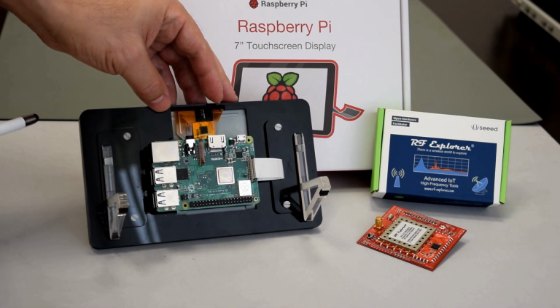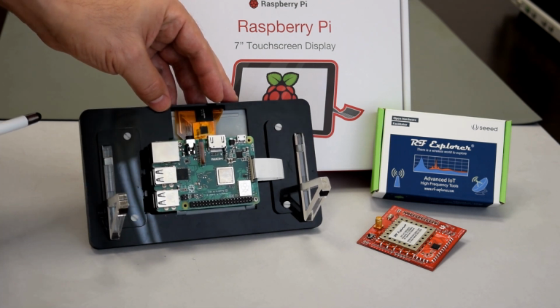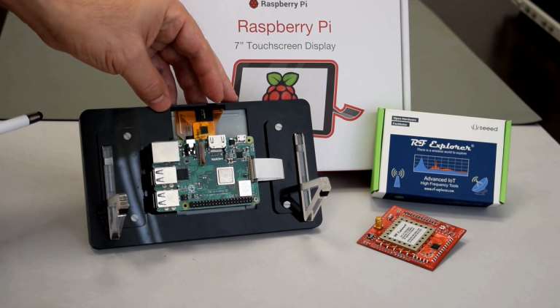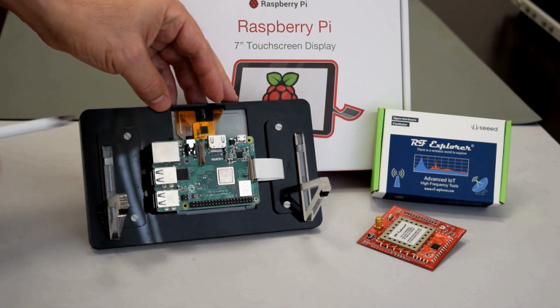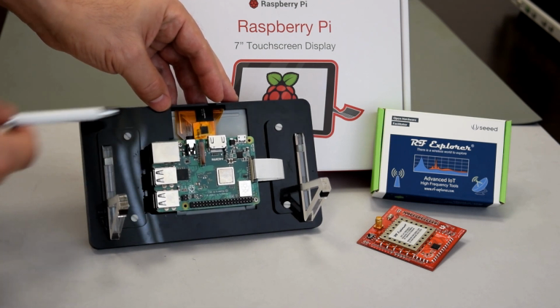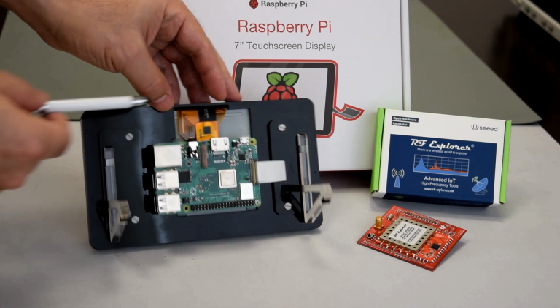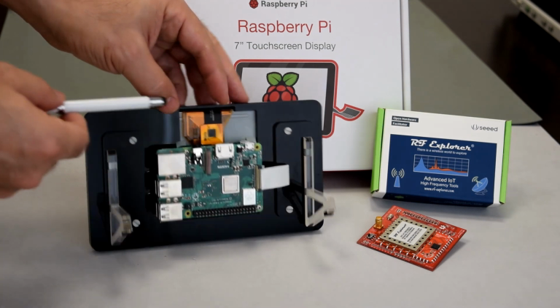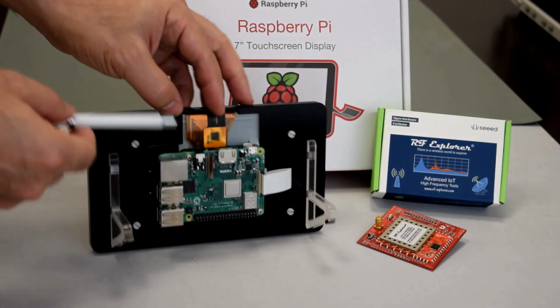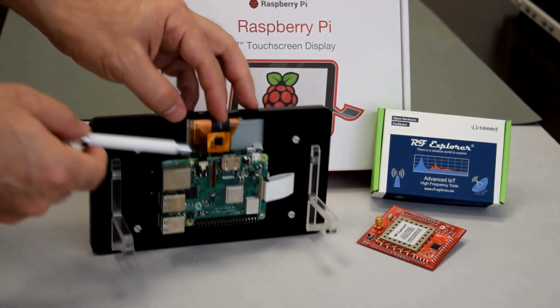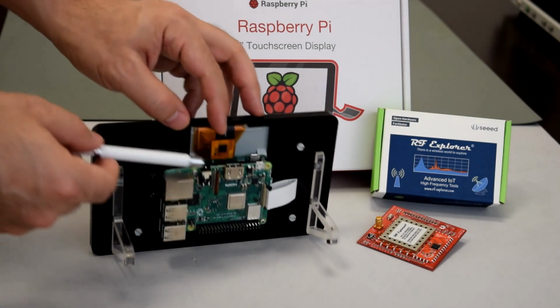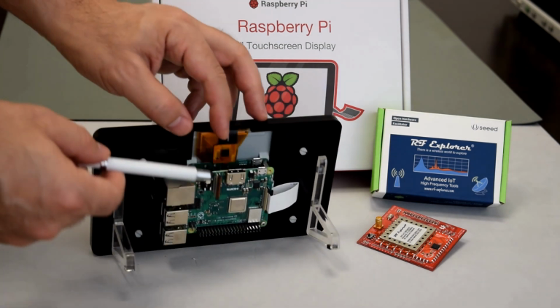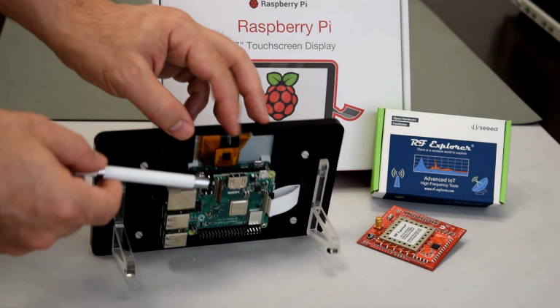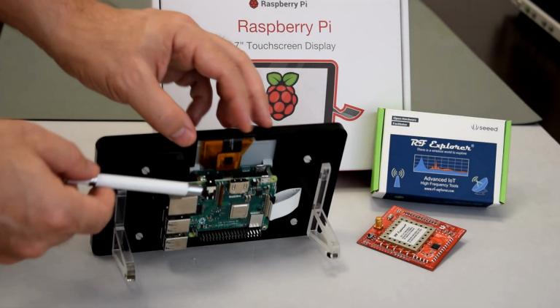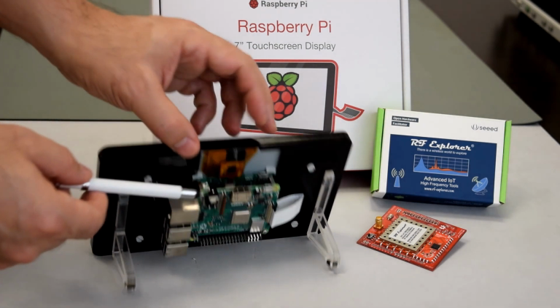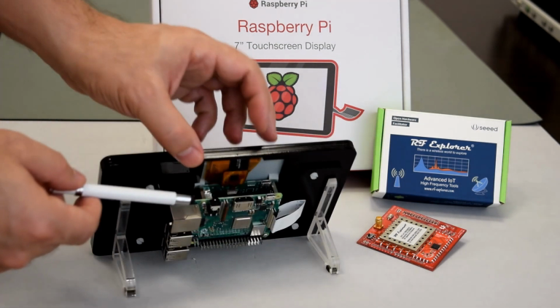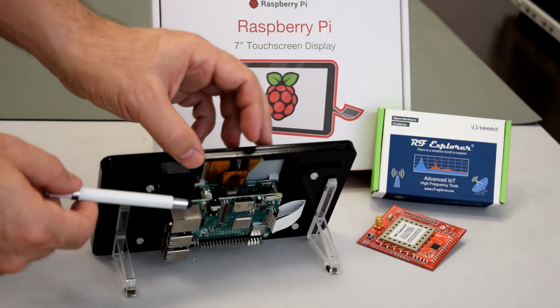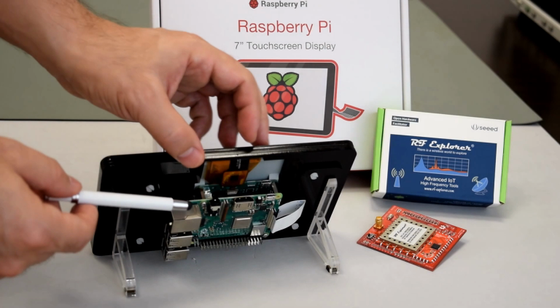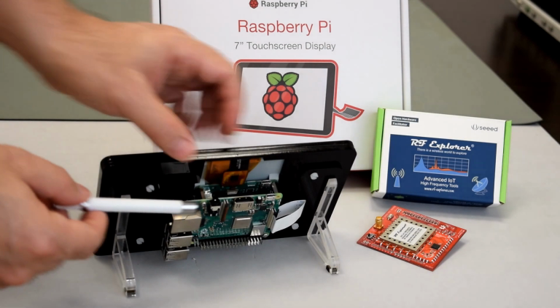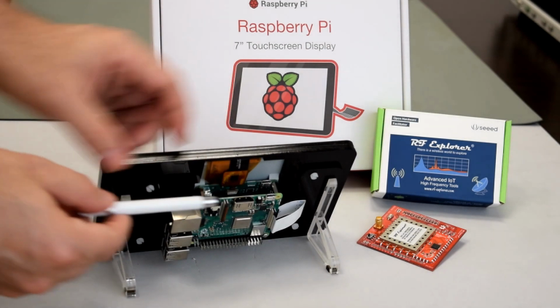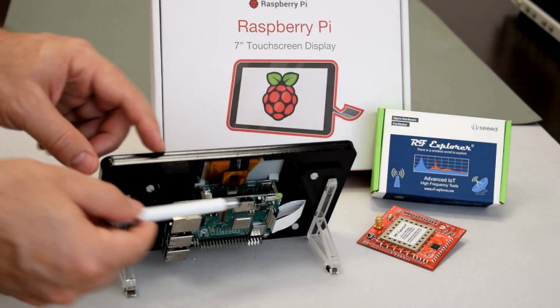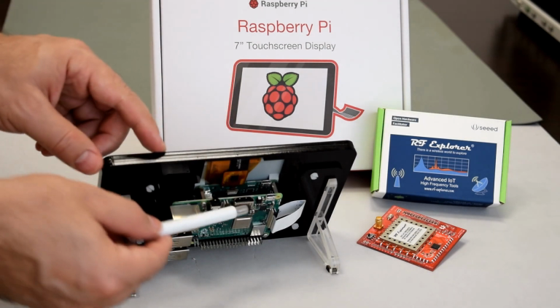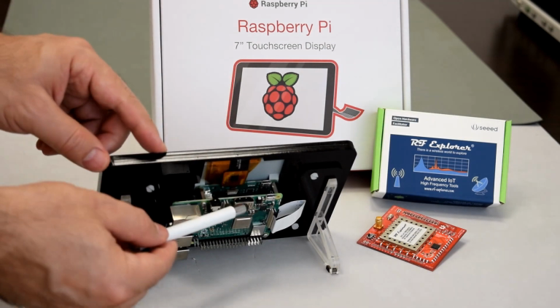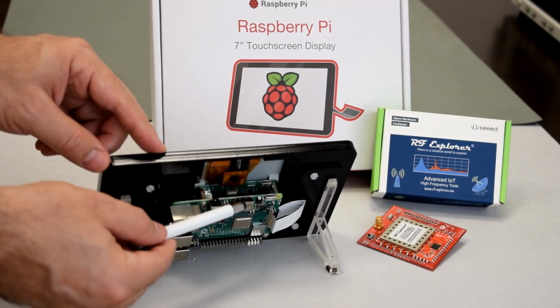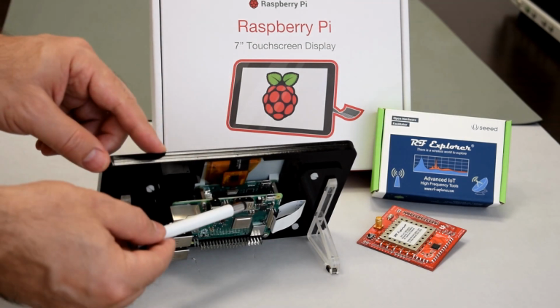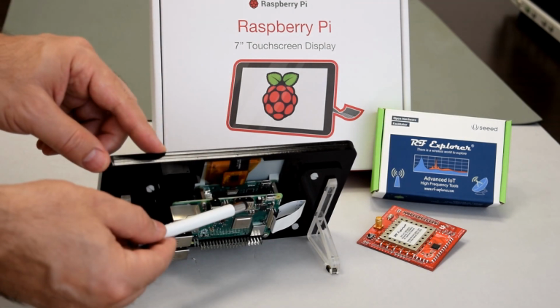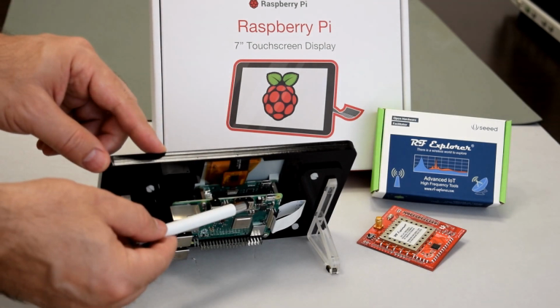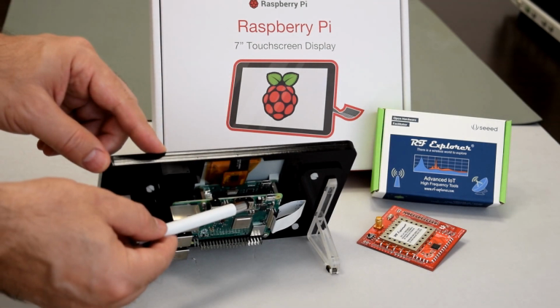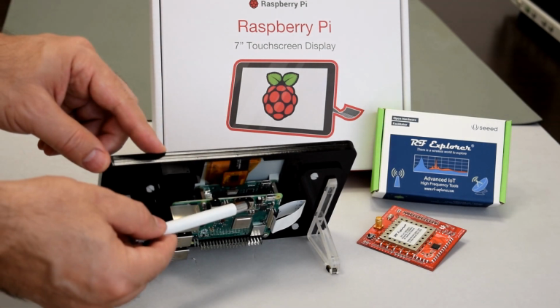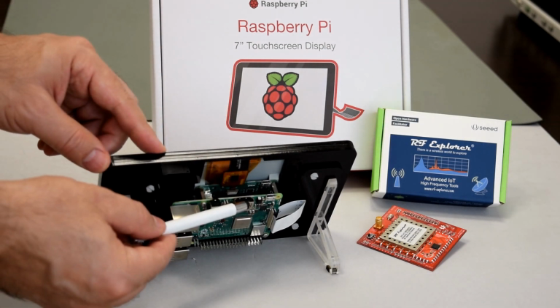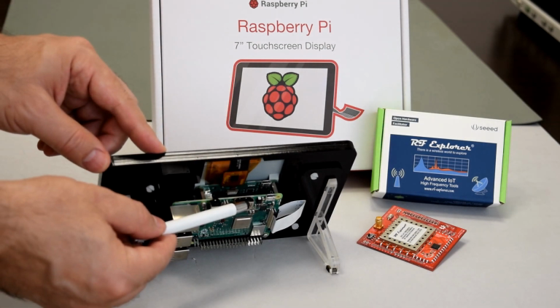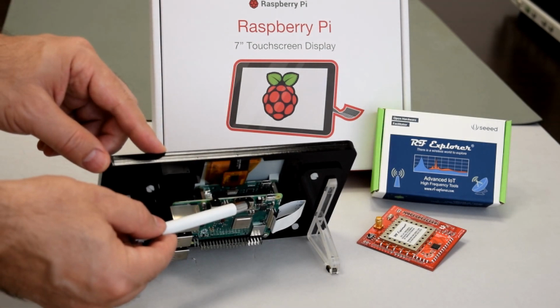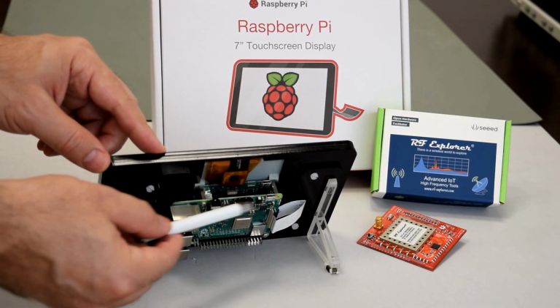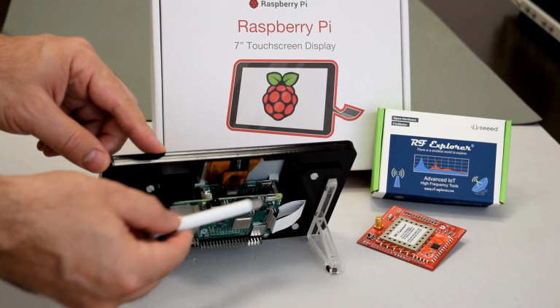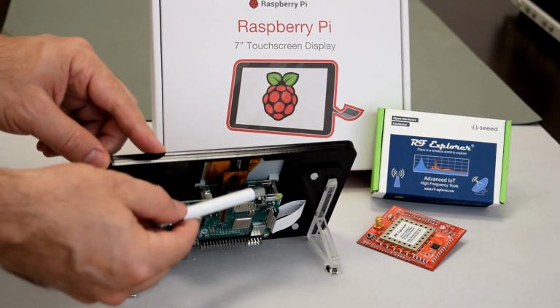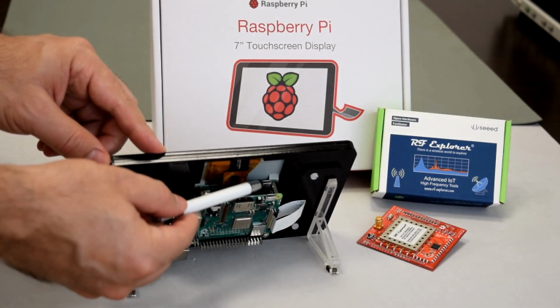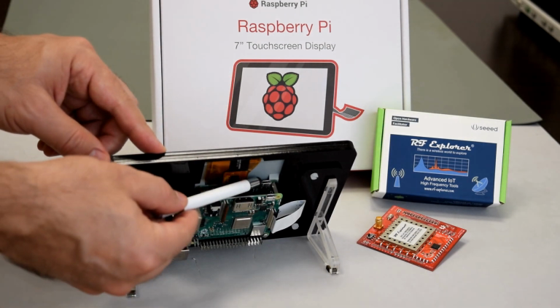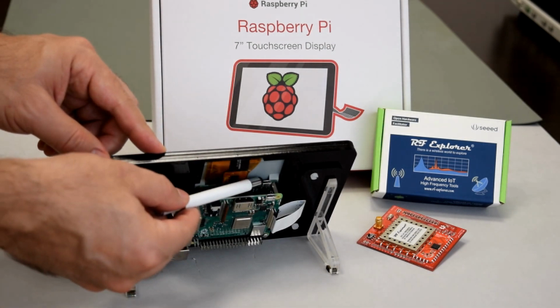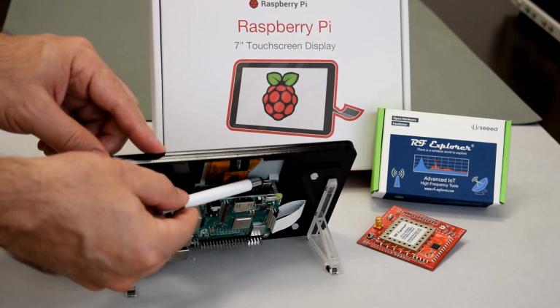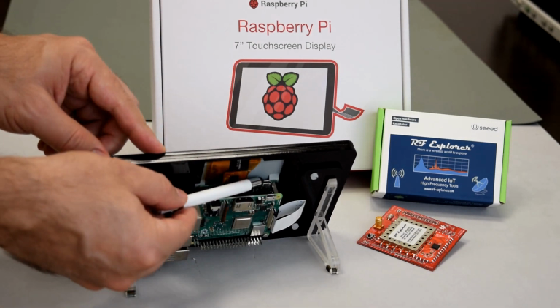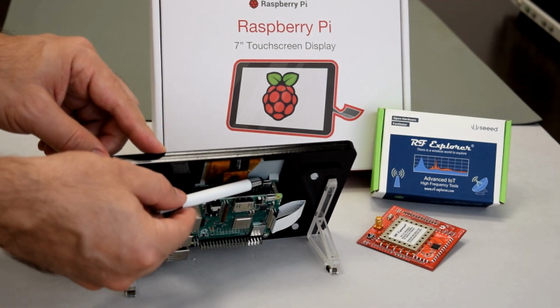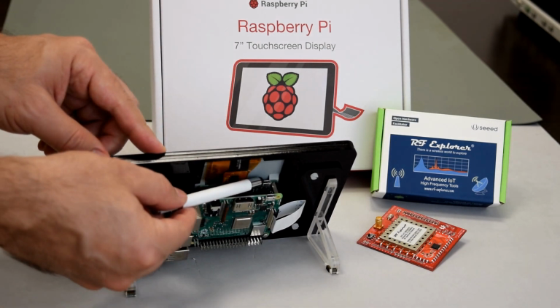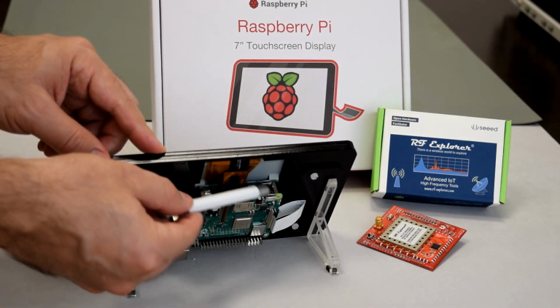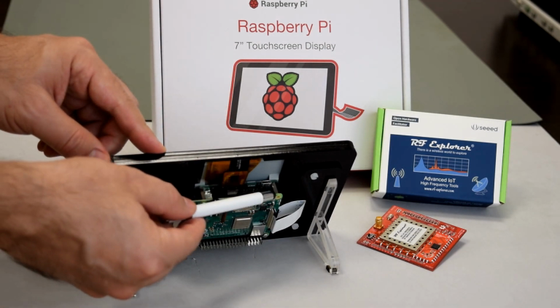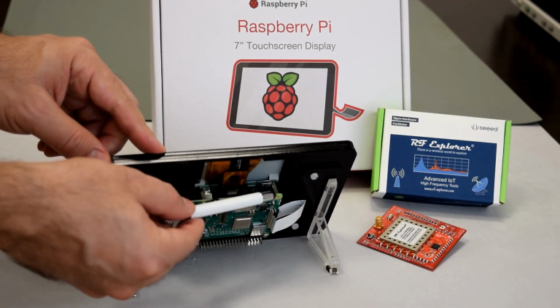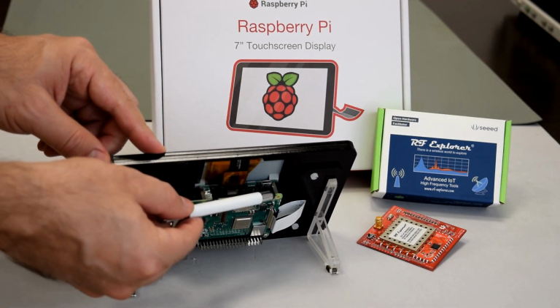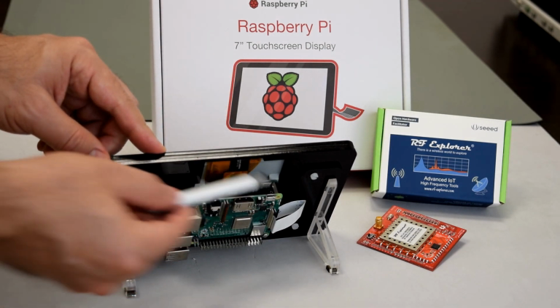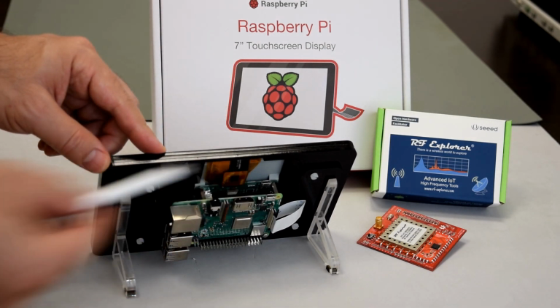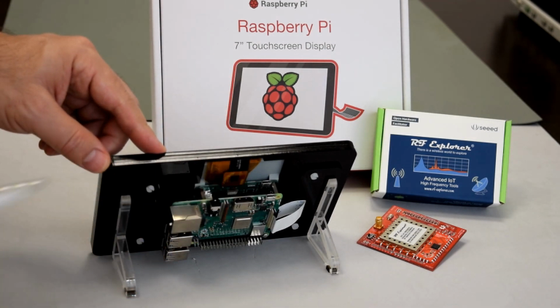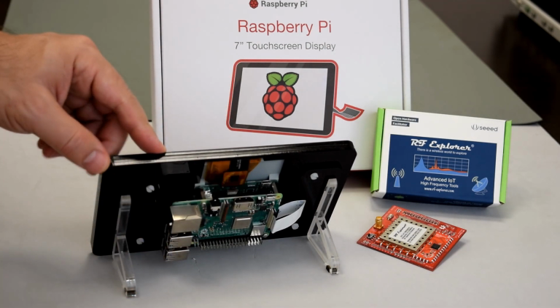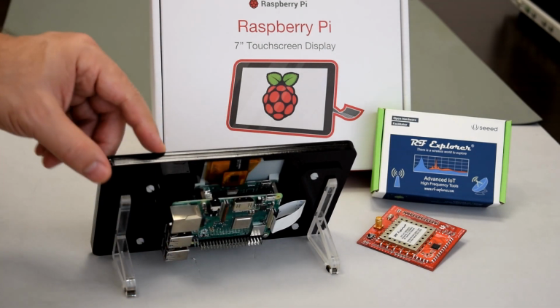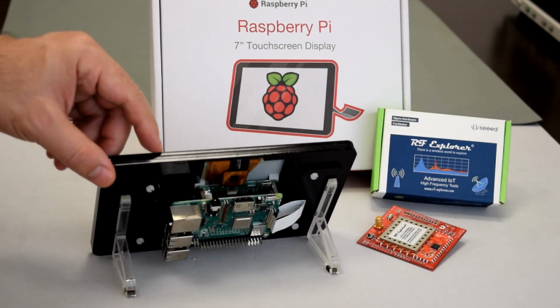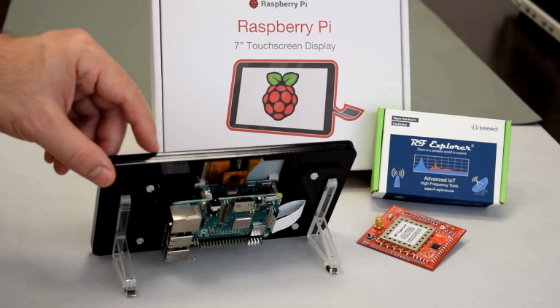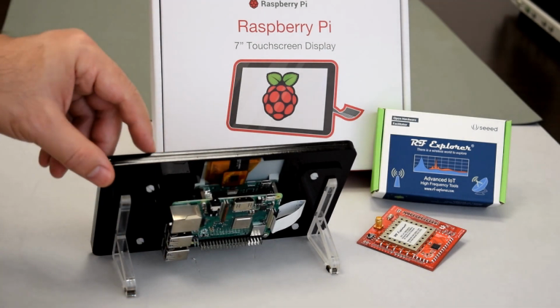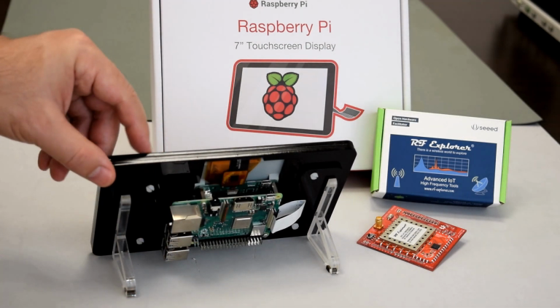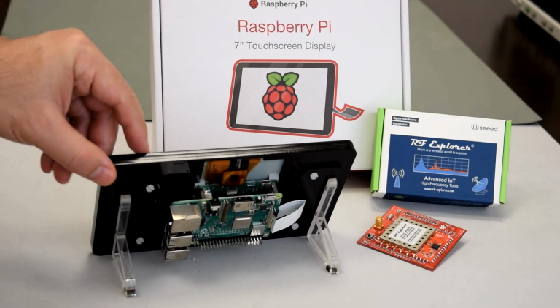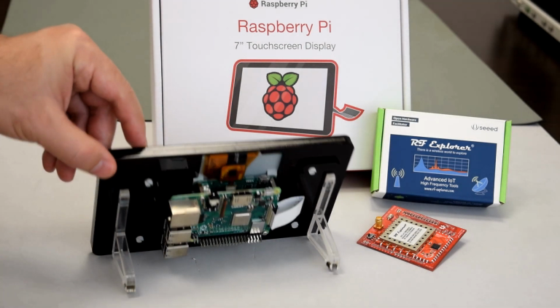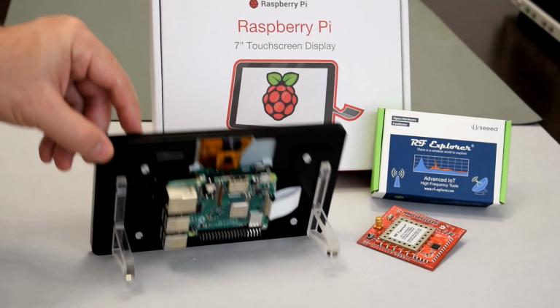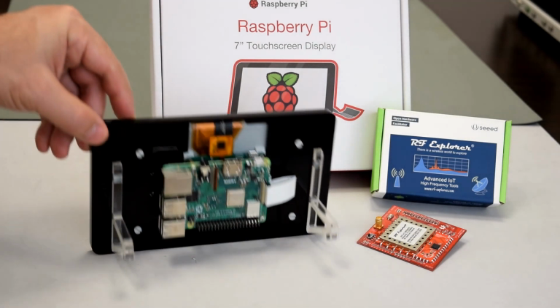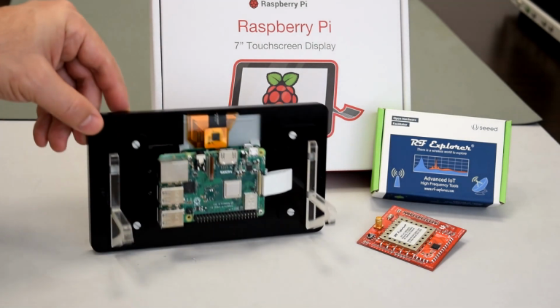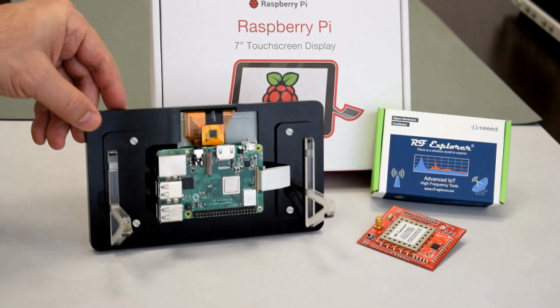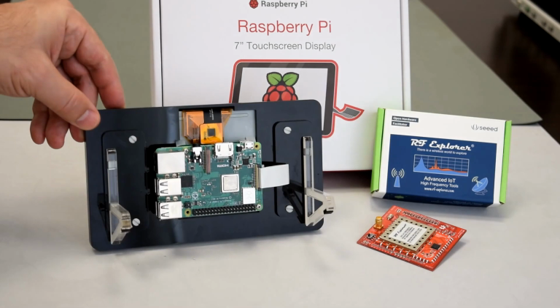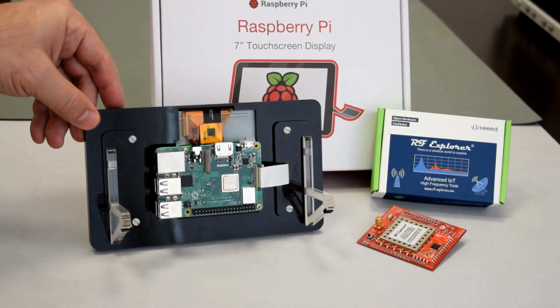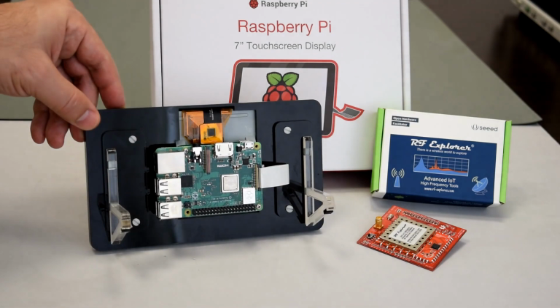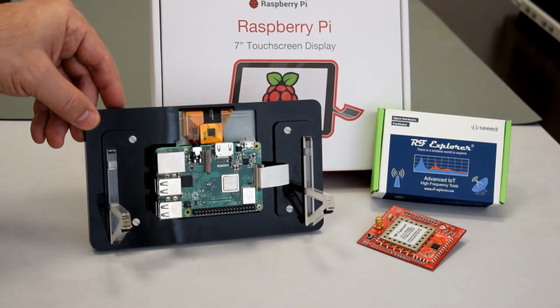The HDMI for an external monitor and the micro USB connectors for DC power are also available on the top side of the assembled board.